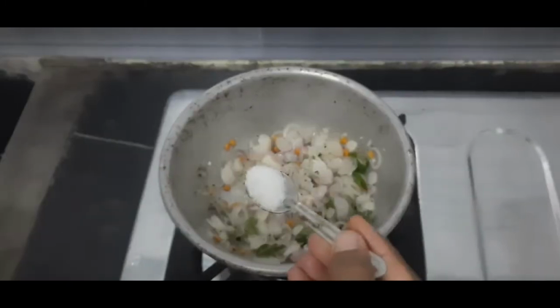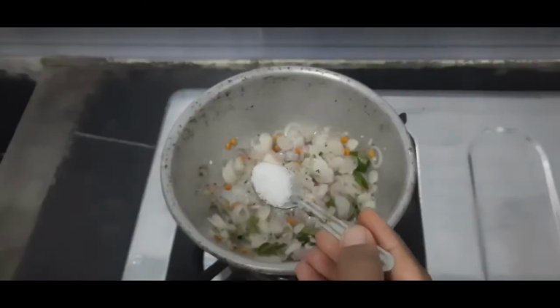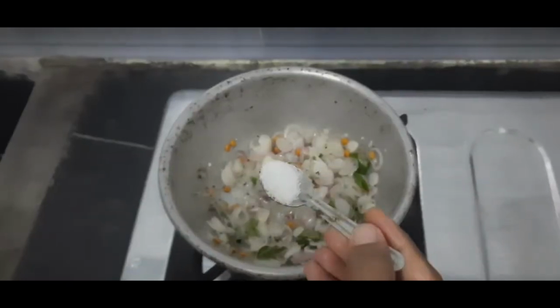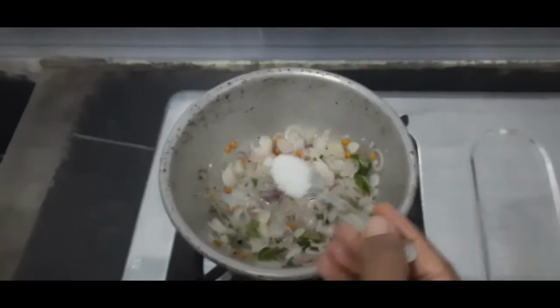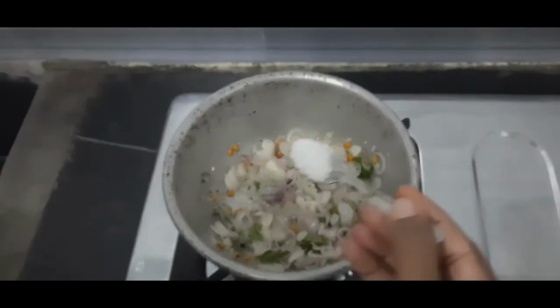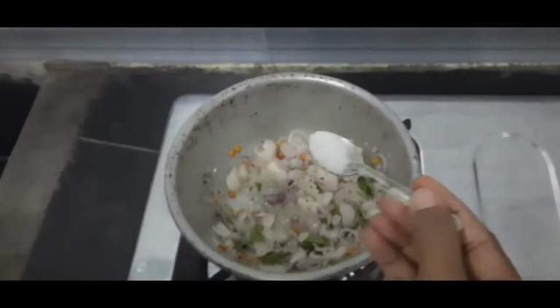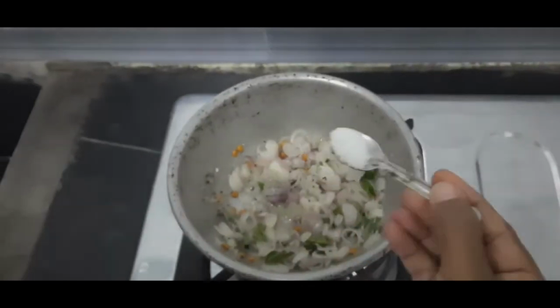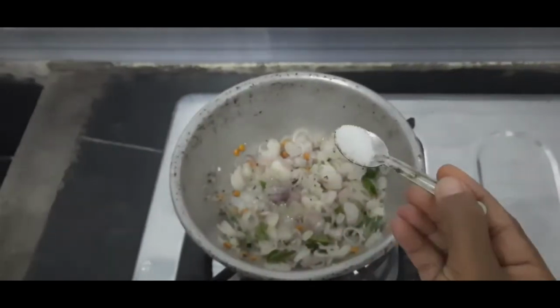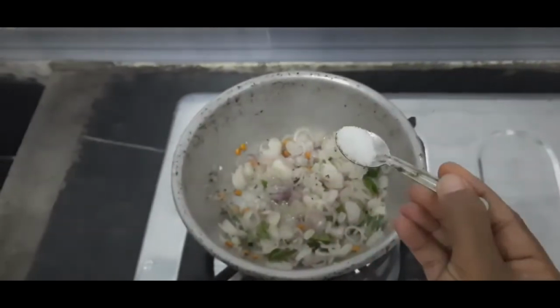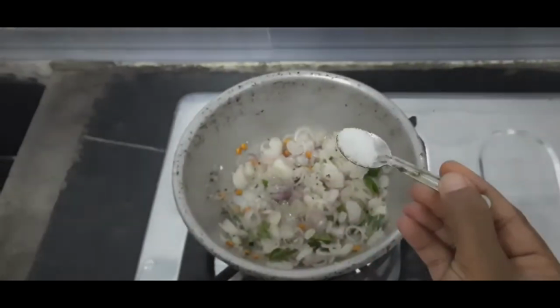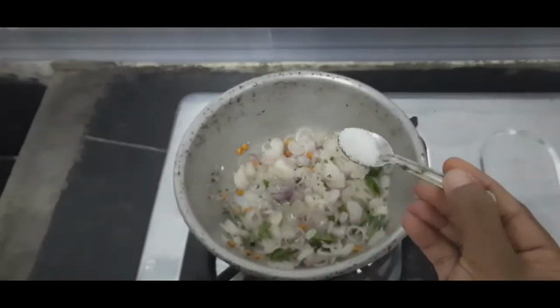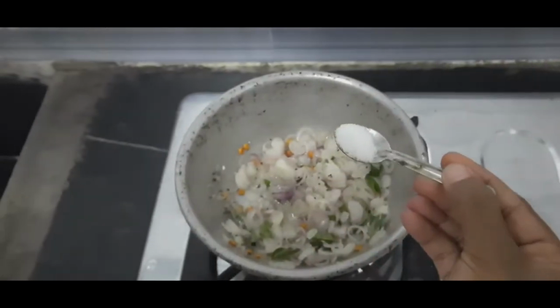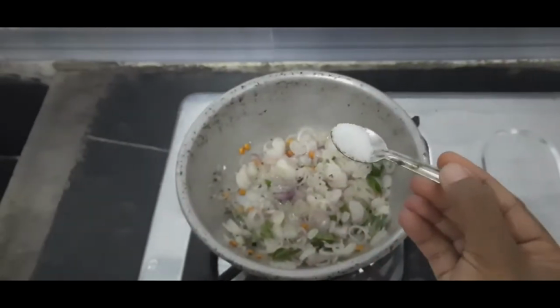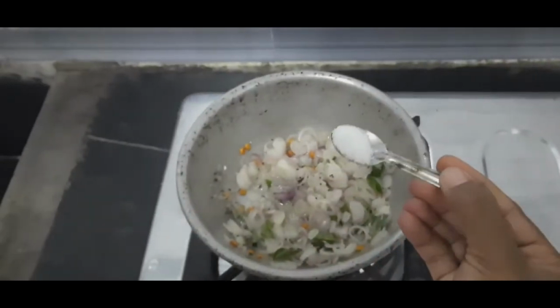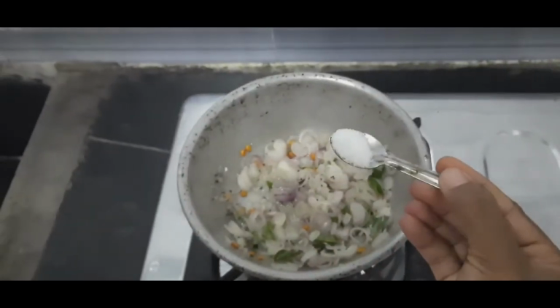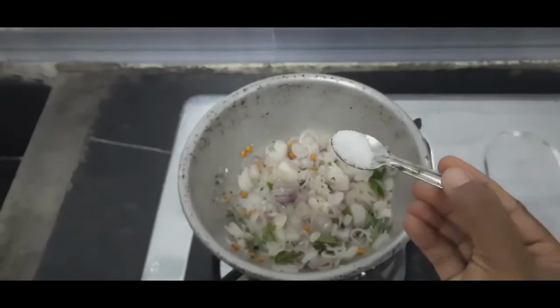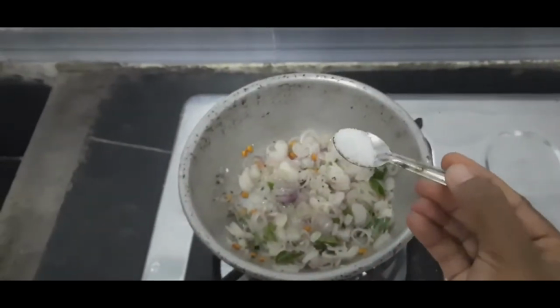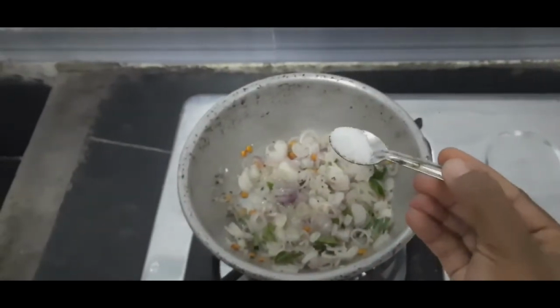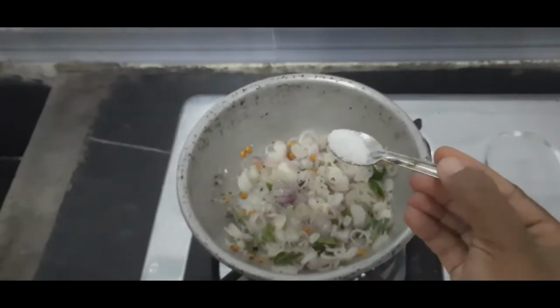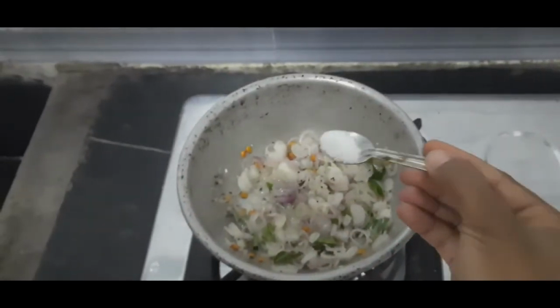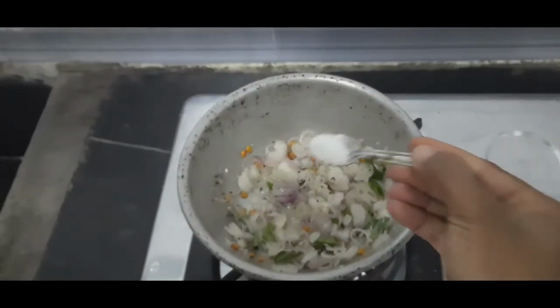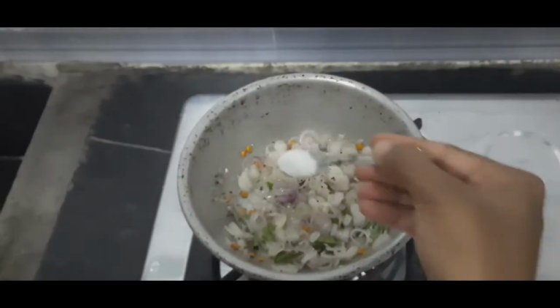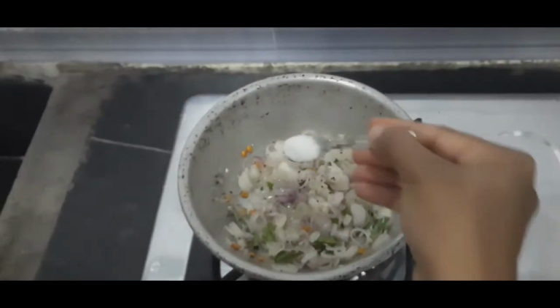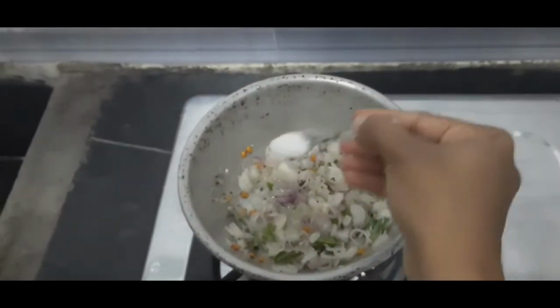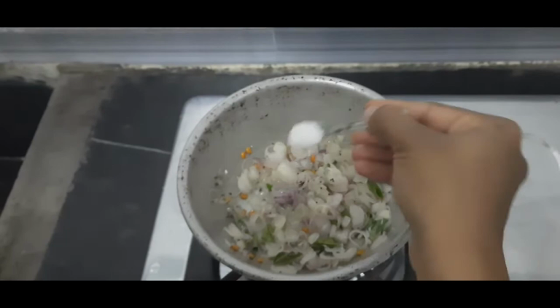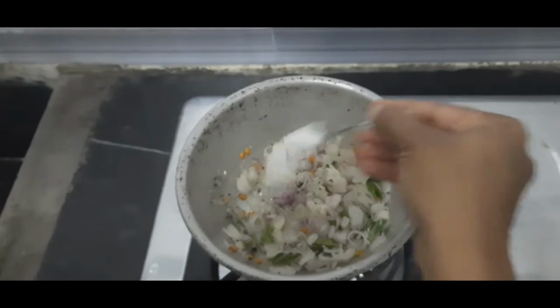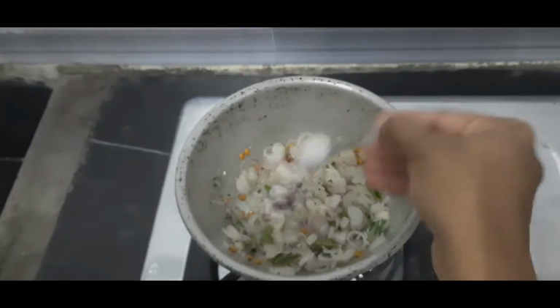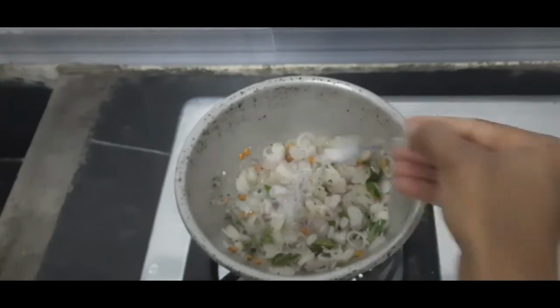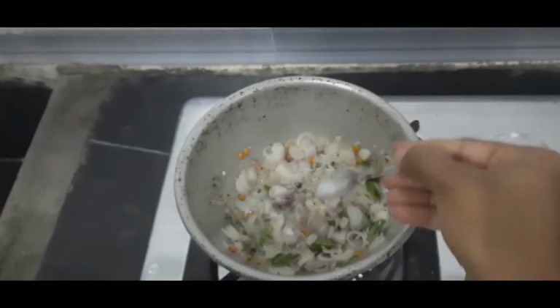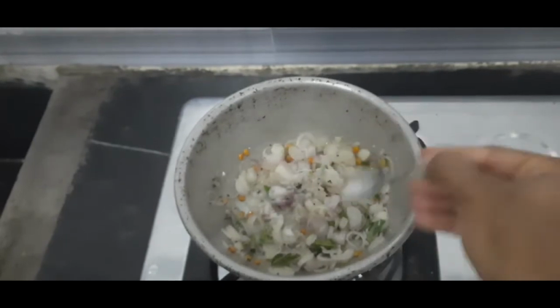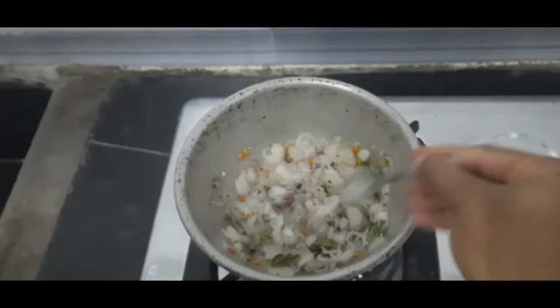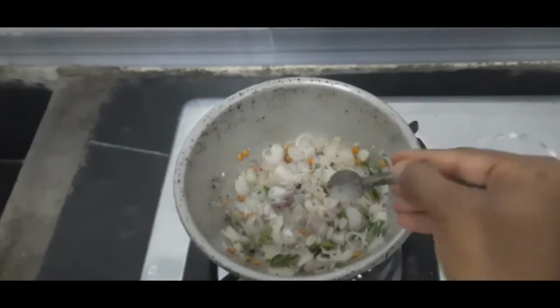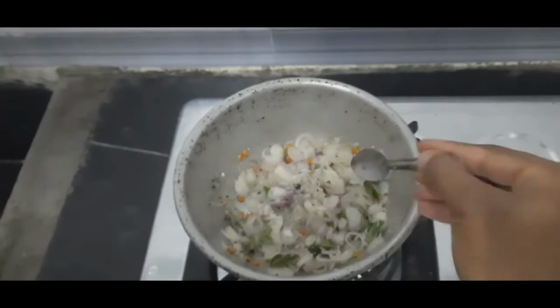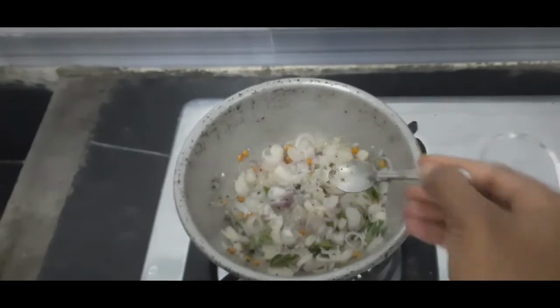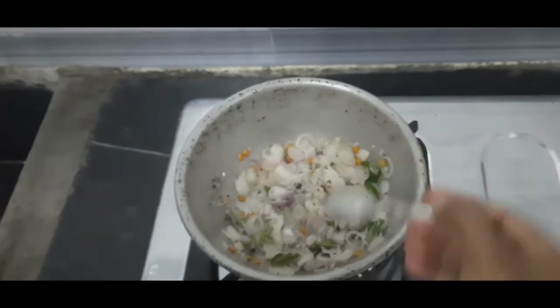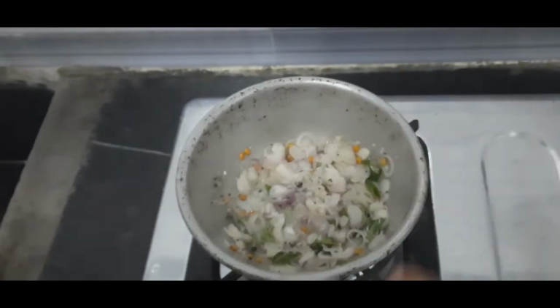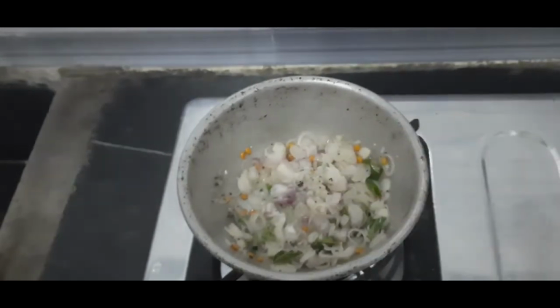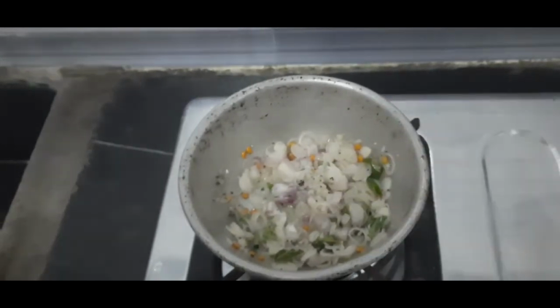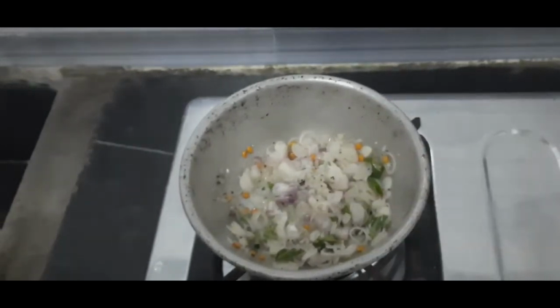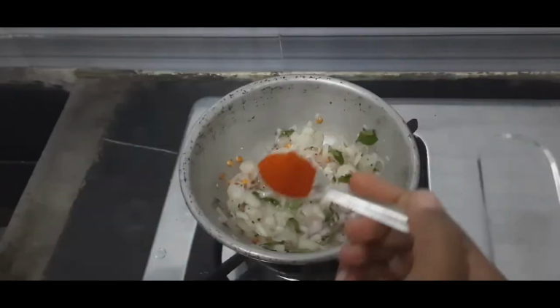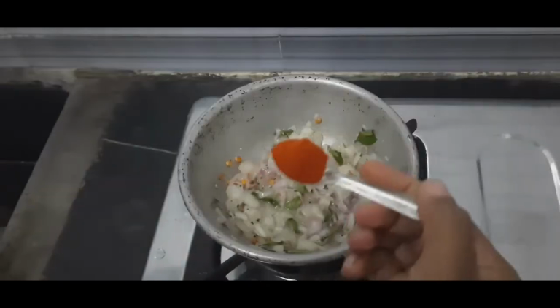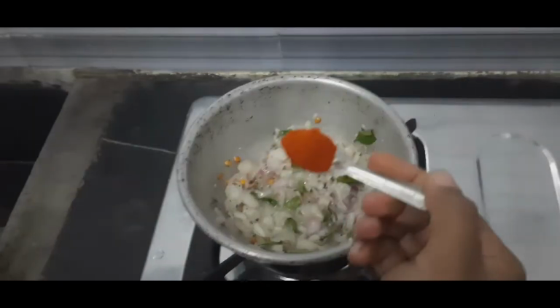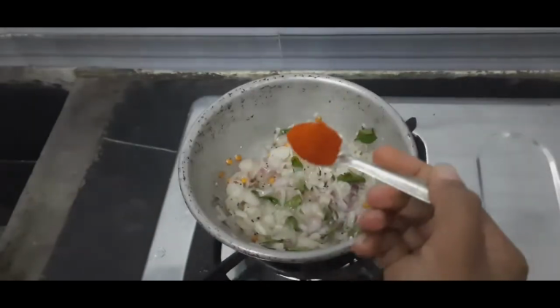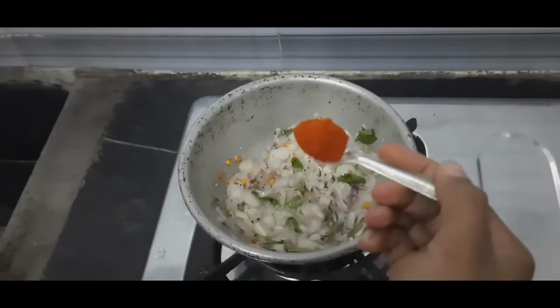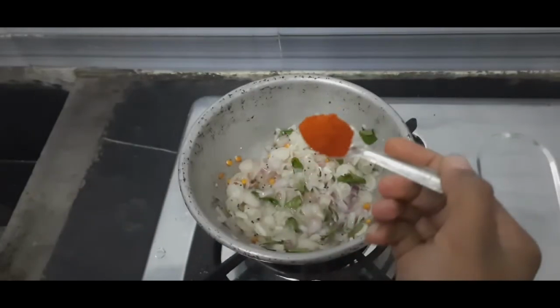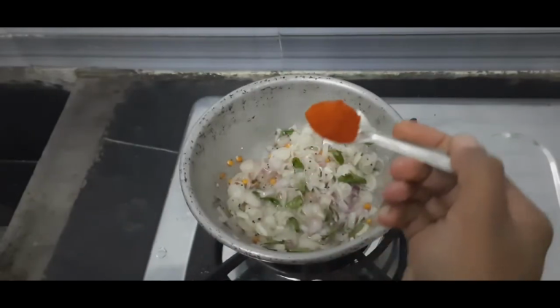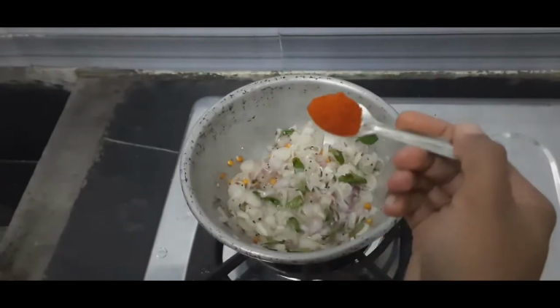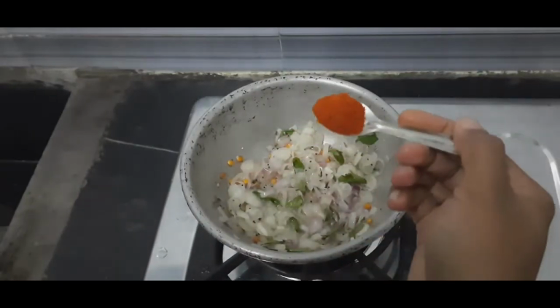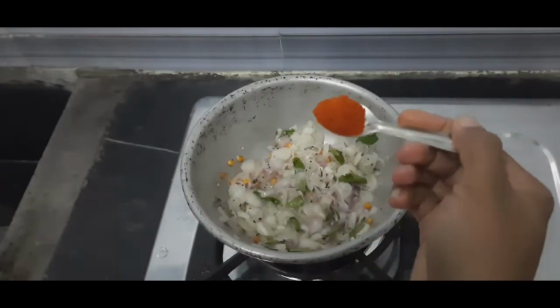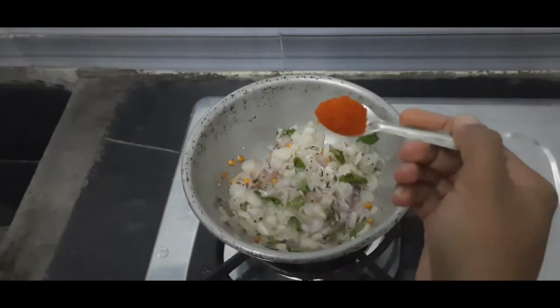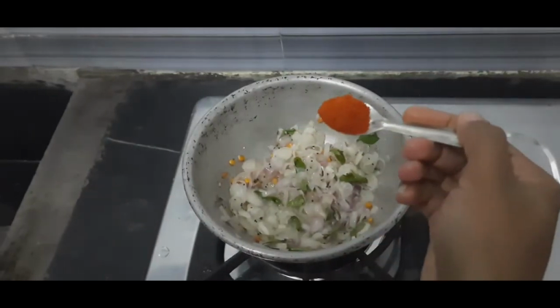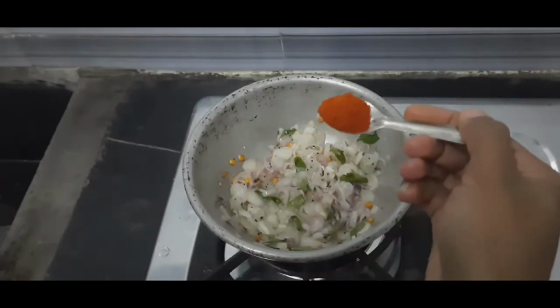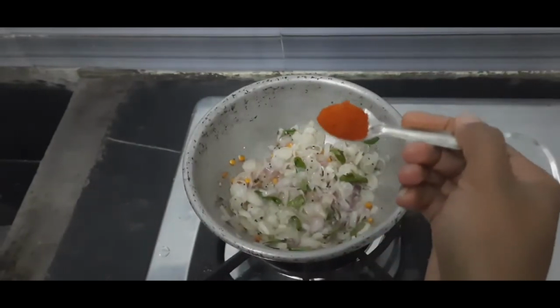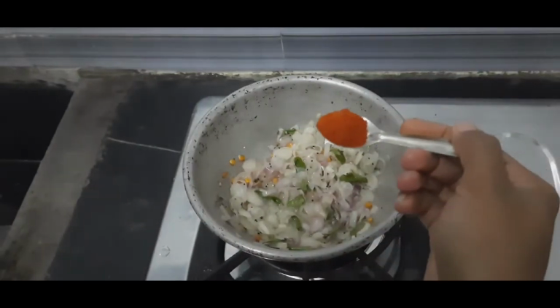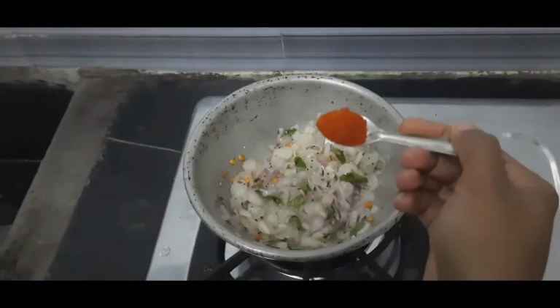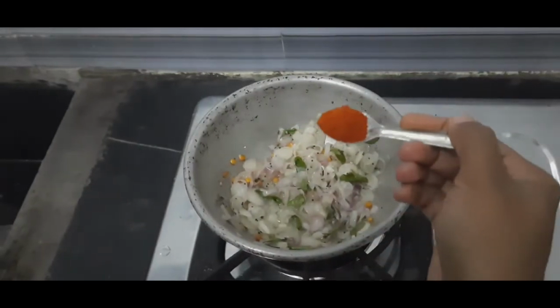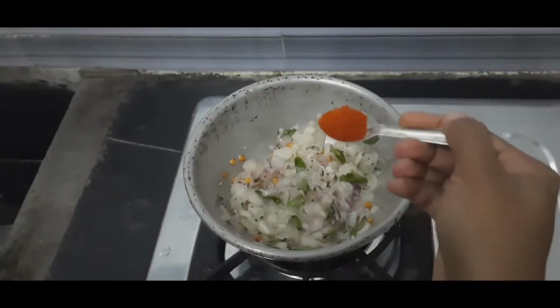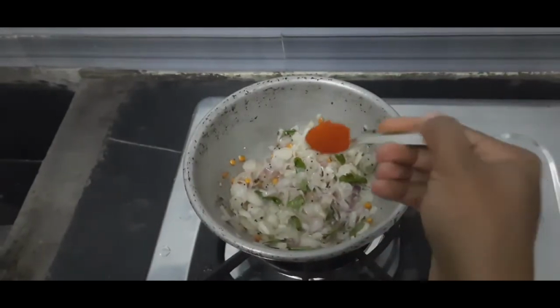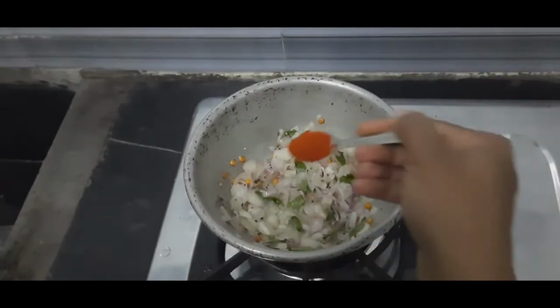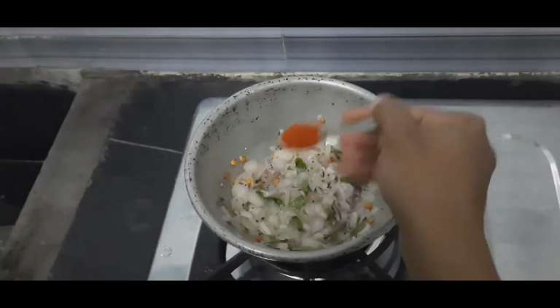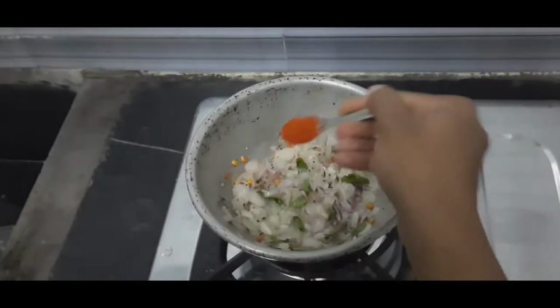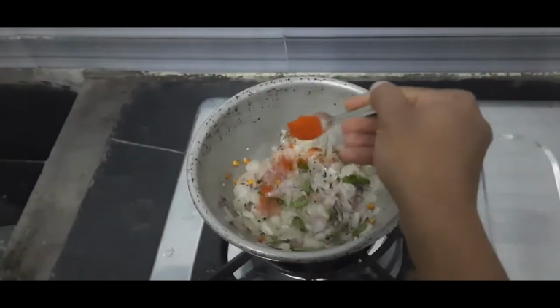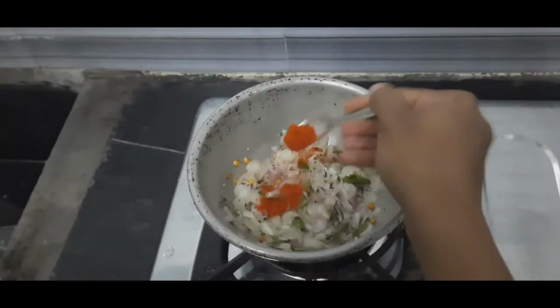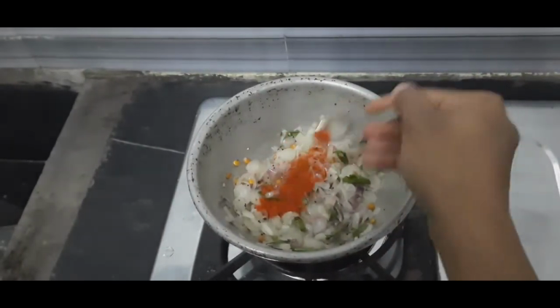Now let's mix it well. 1 spoon, 1 spoon.